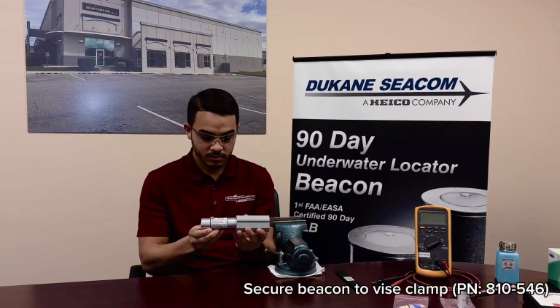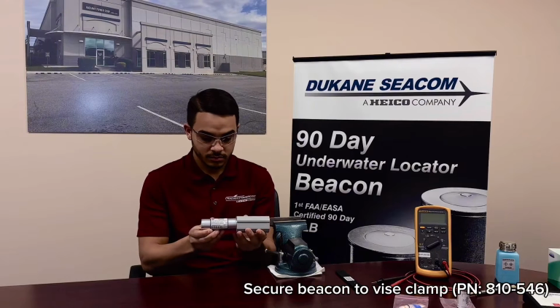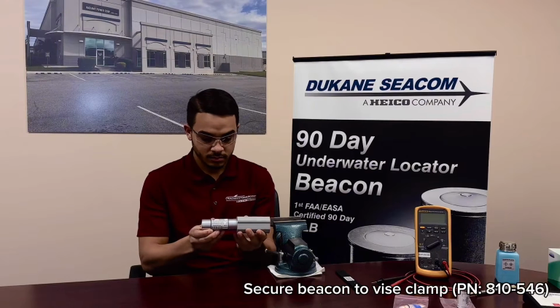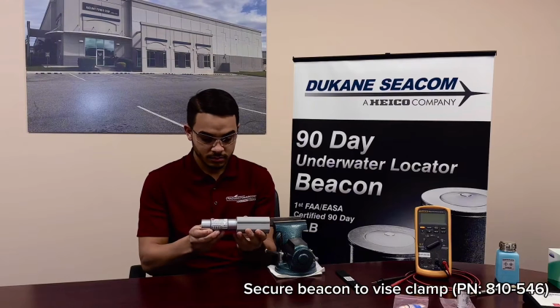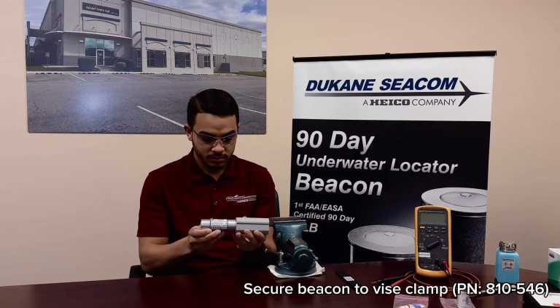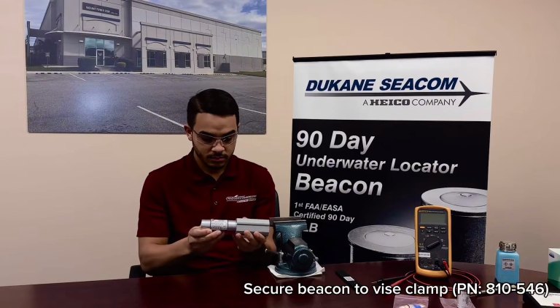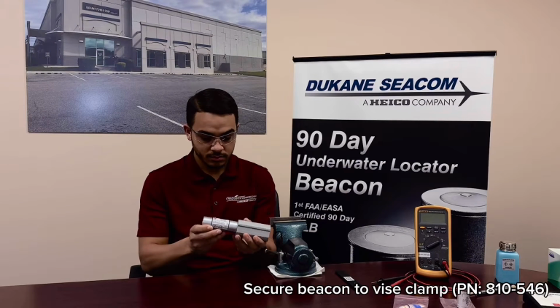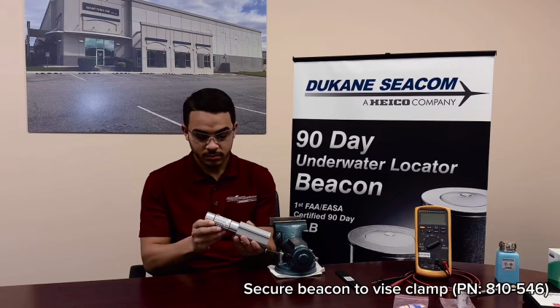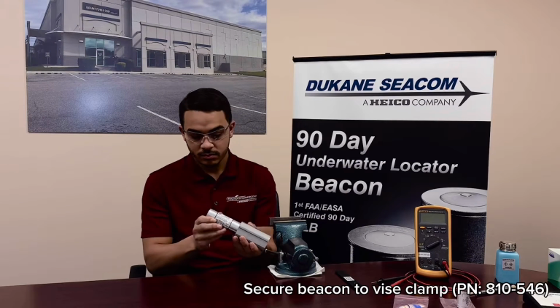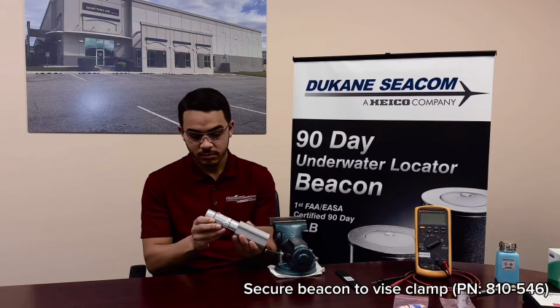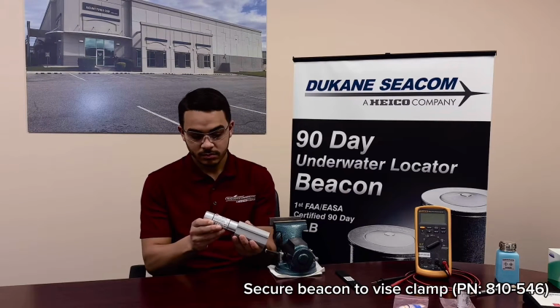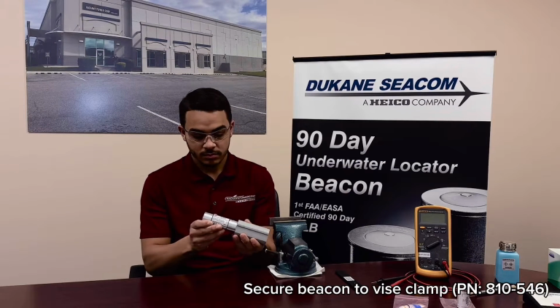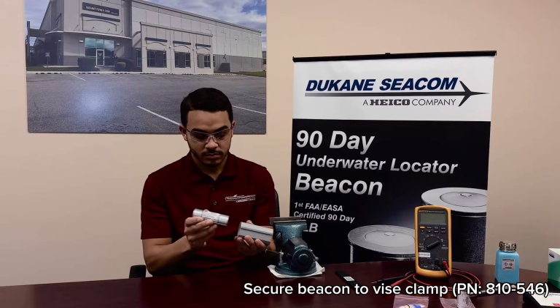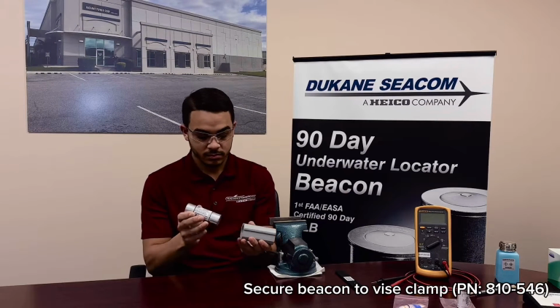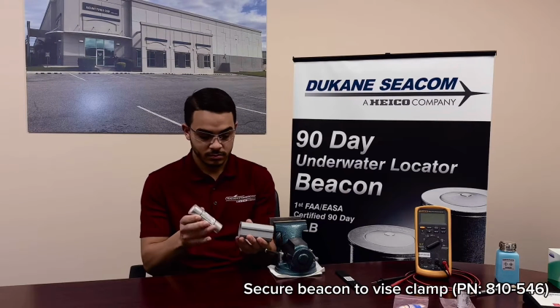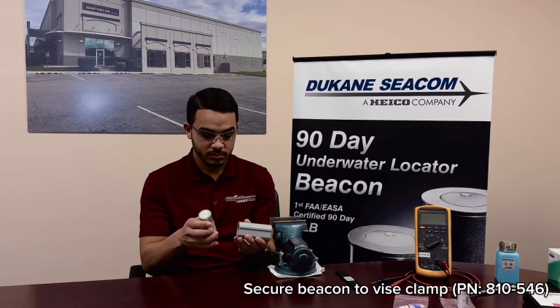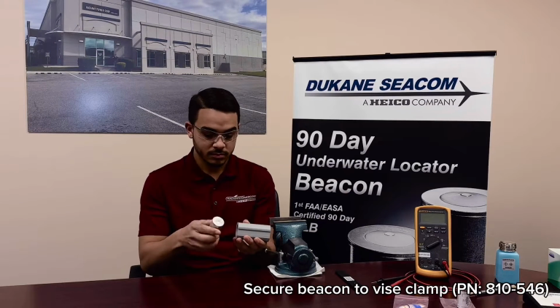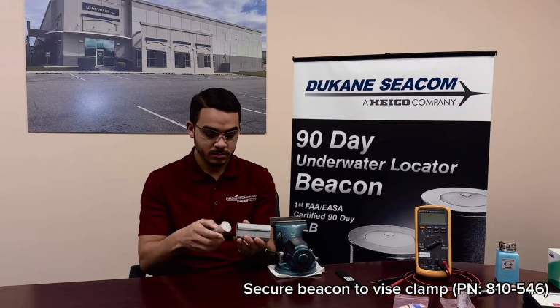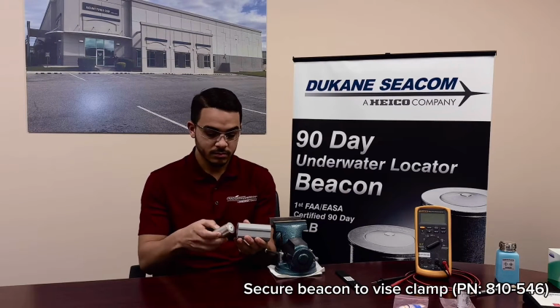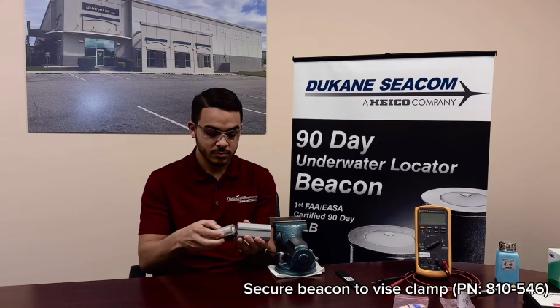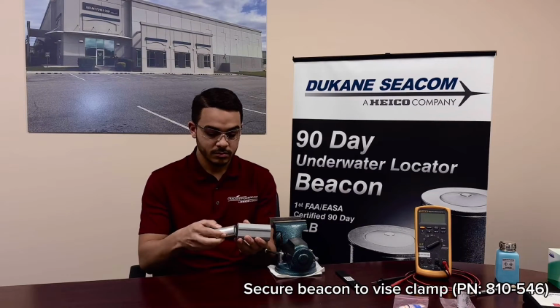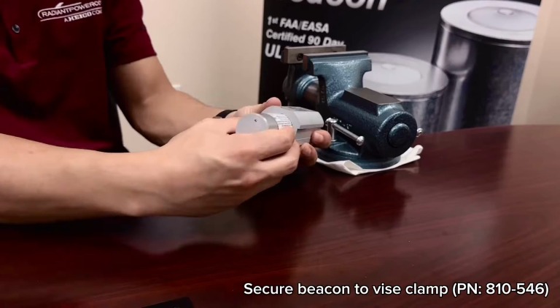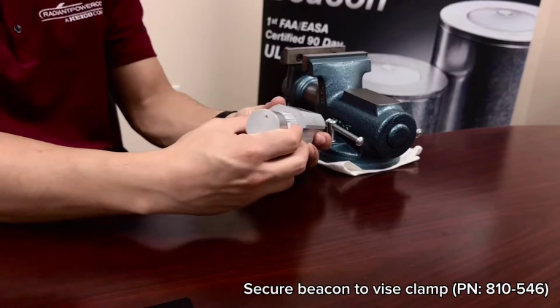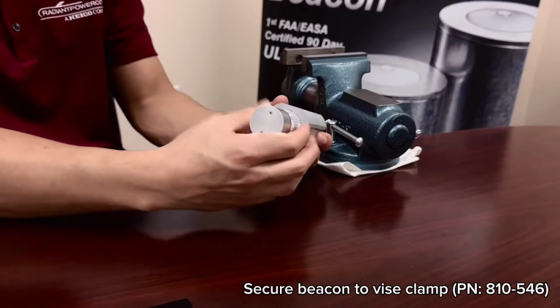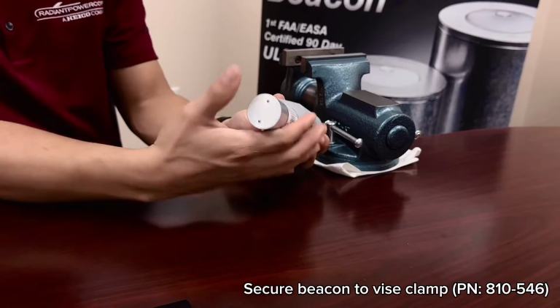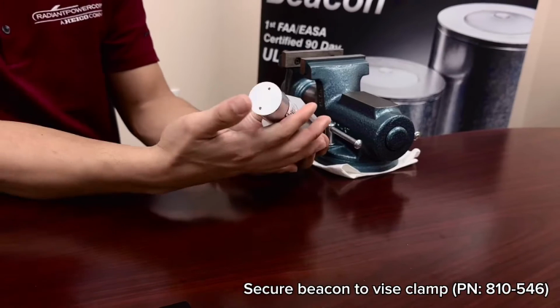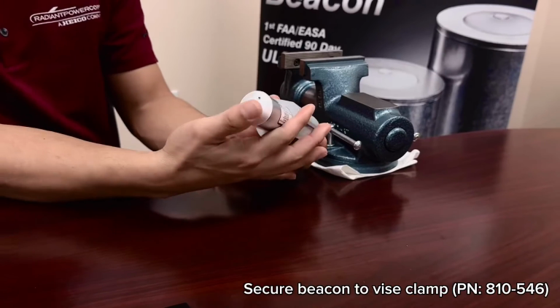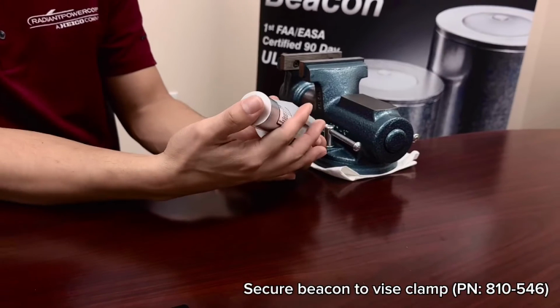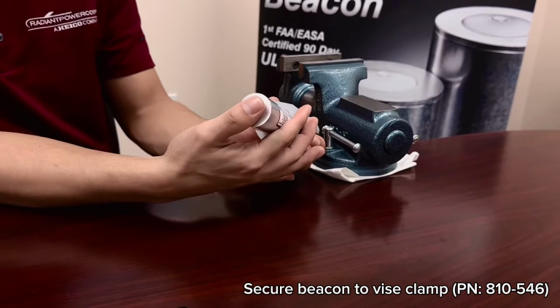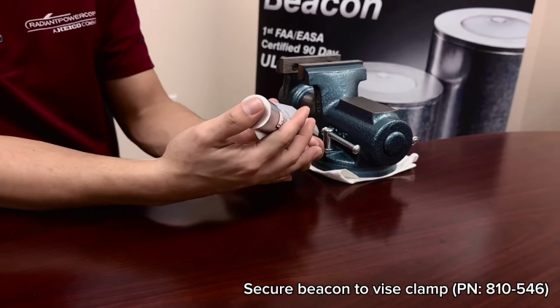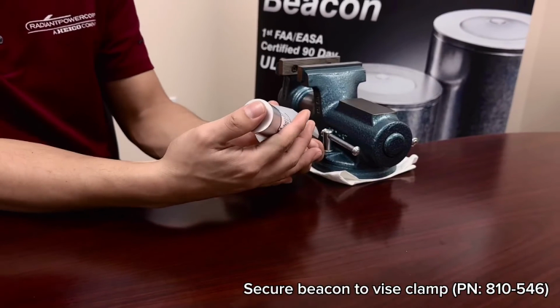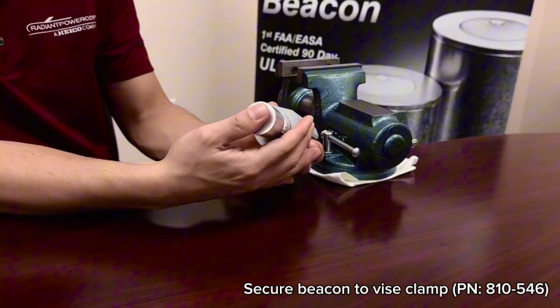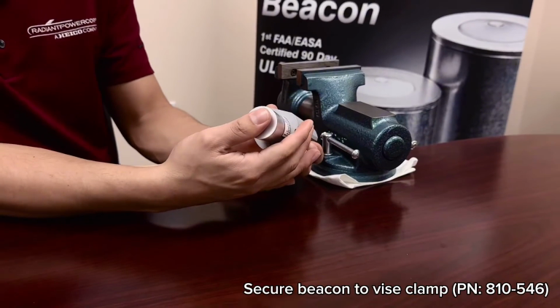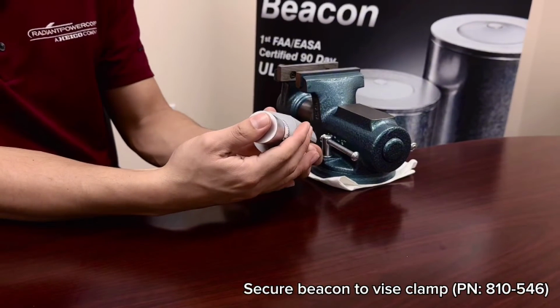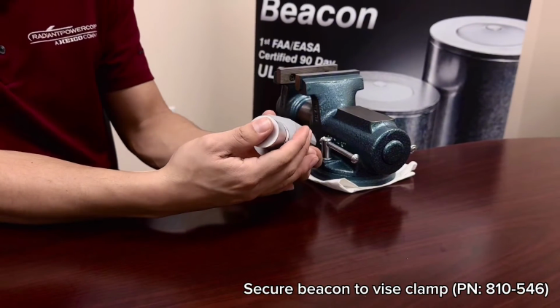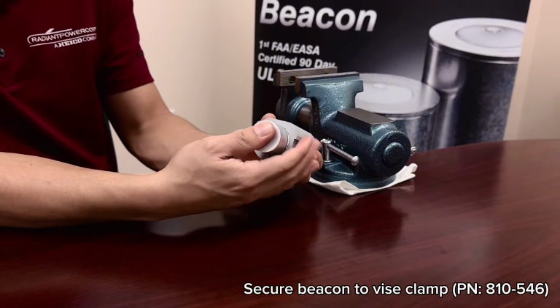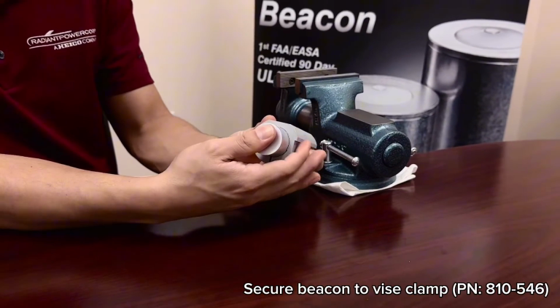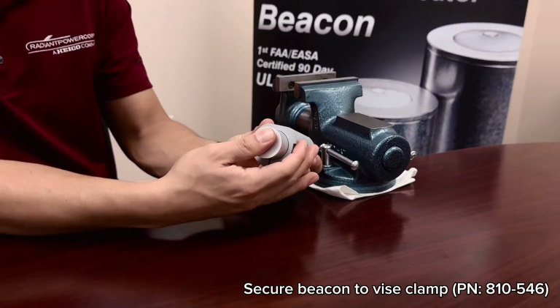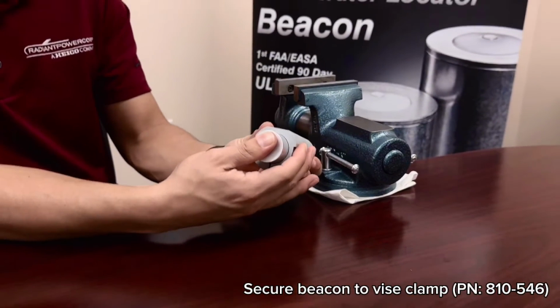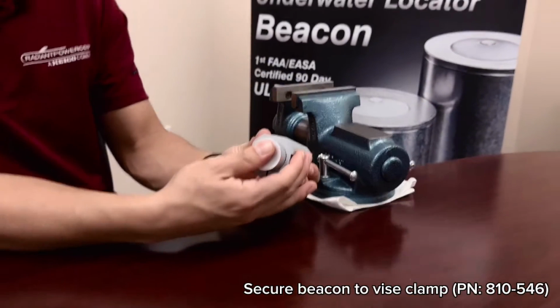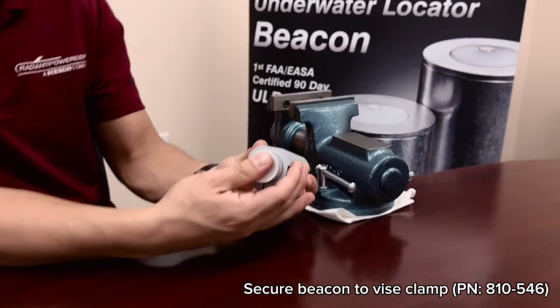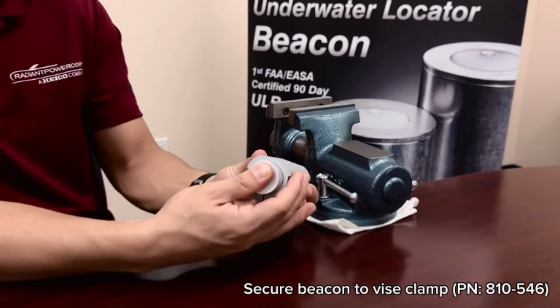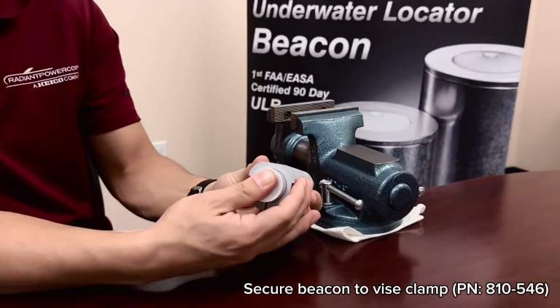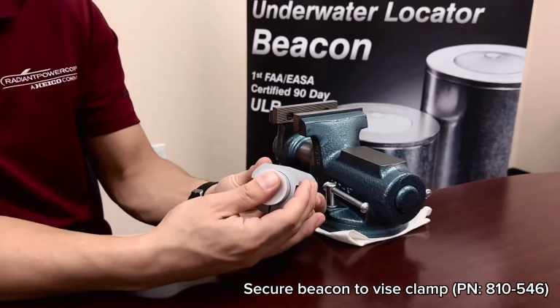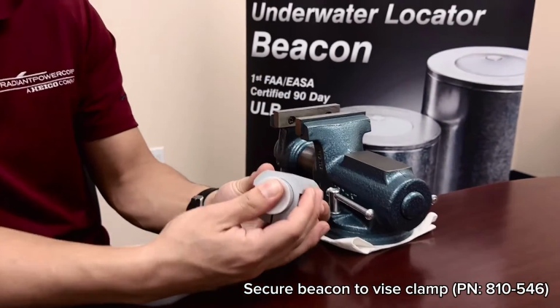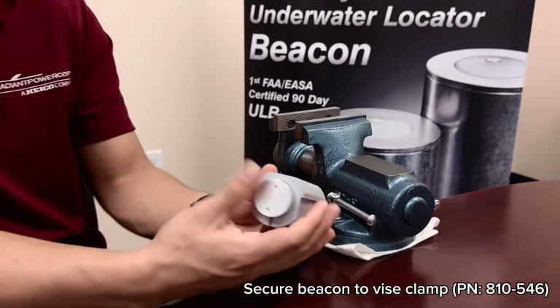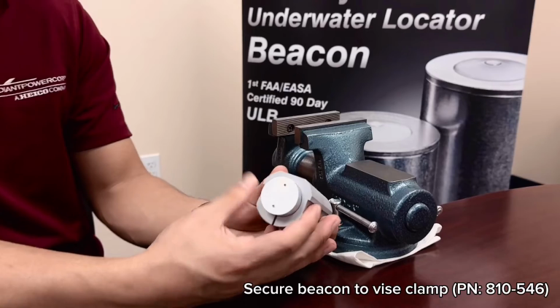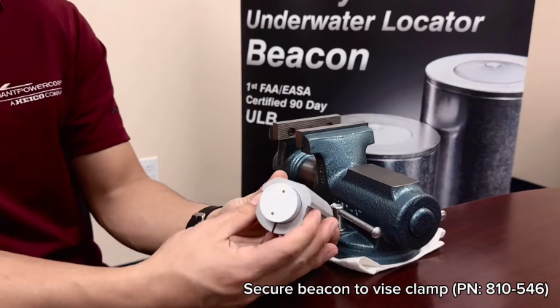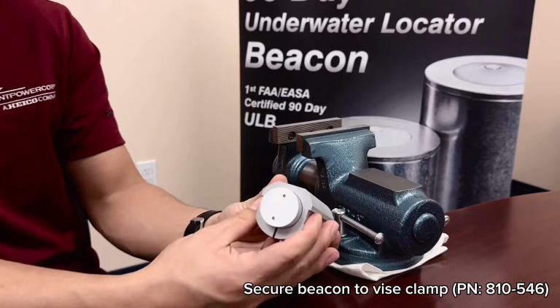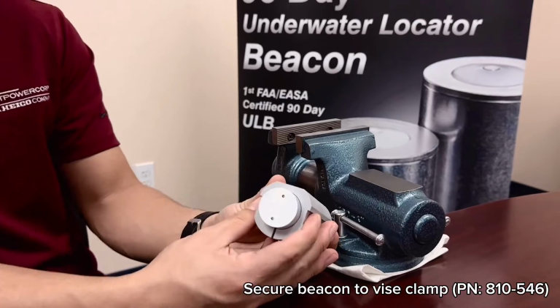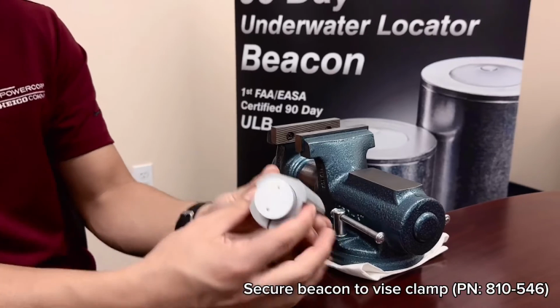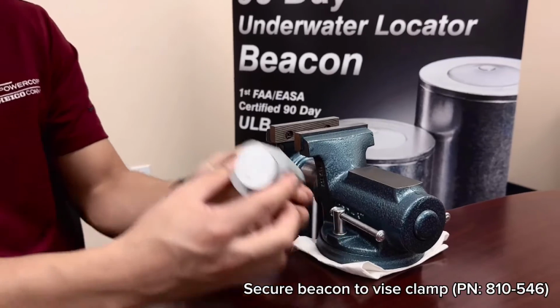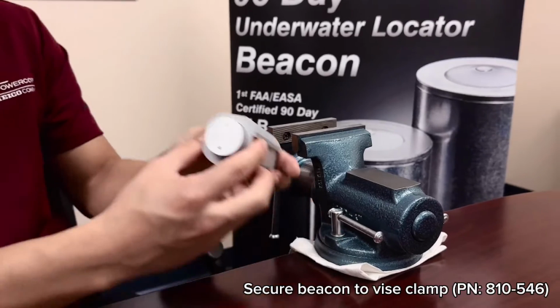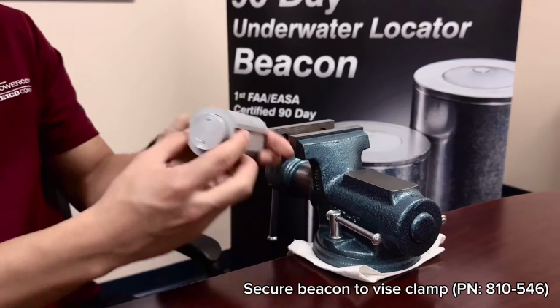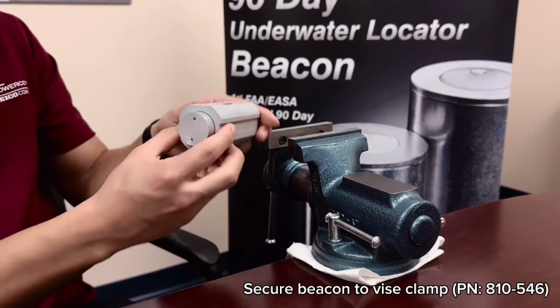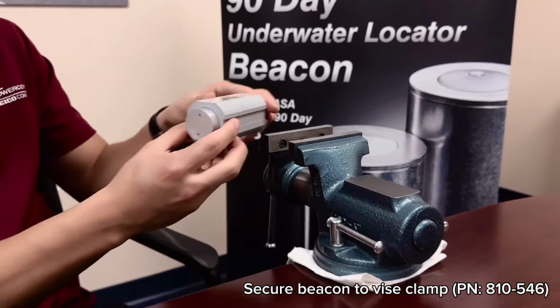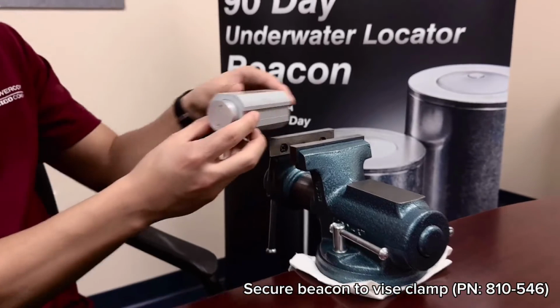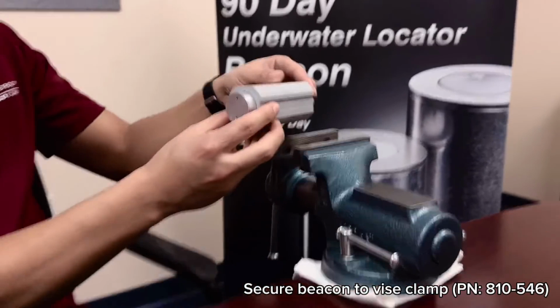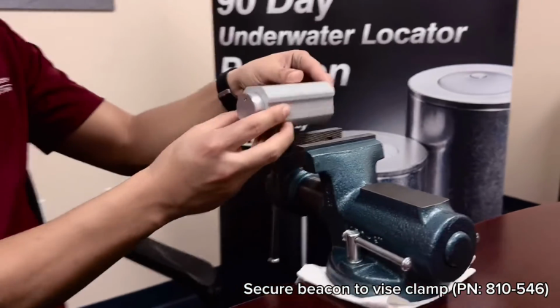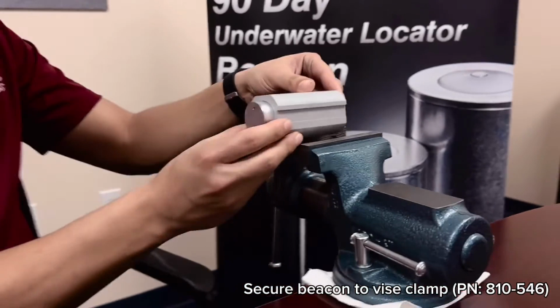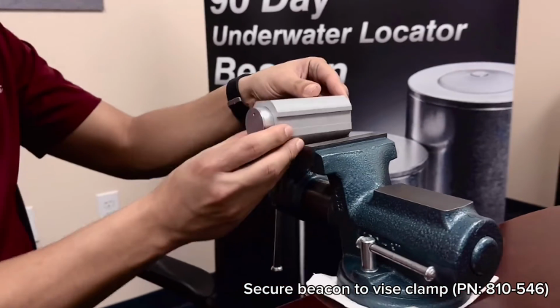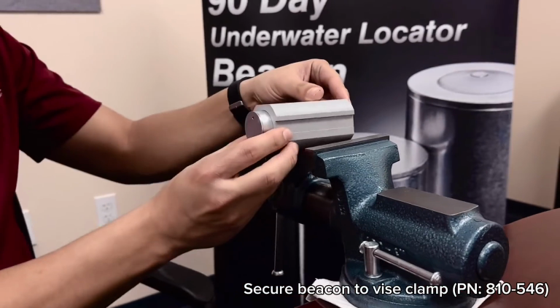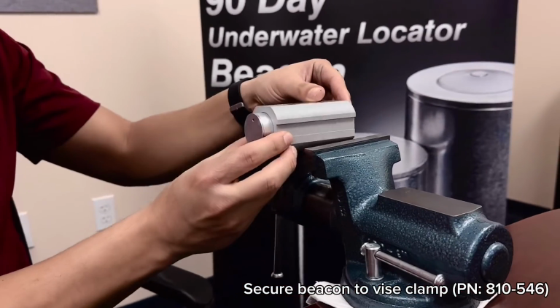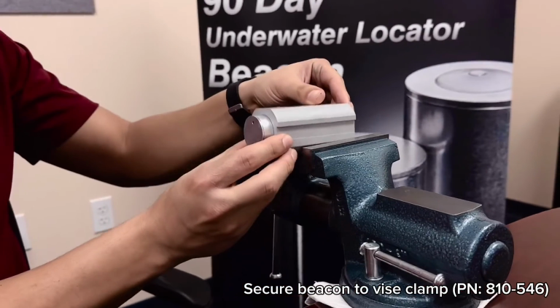Secure the beacon with a vise clamp using part number 810-546.